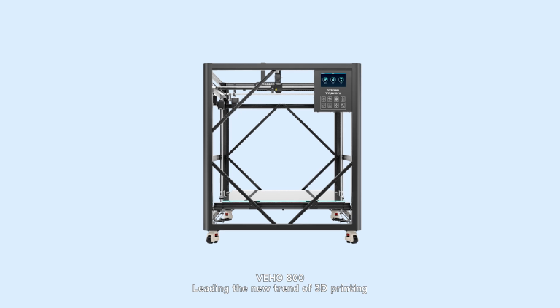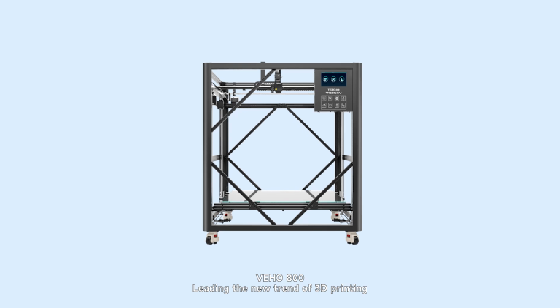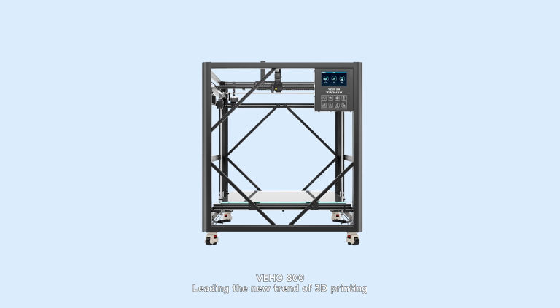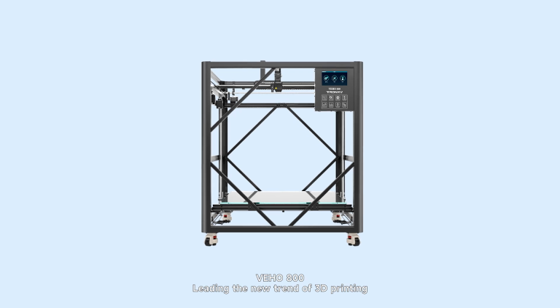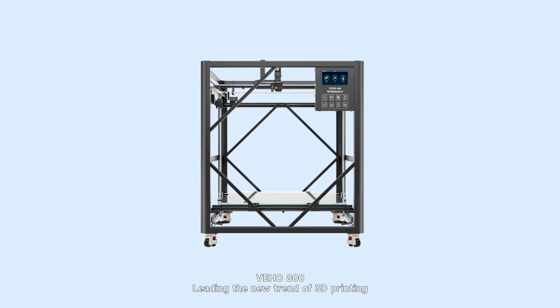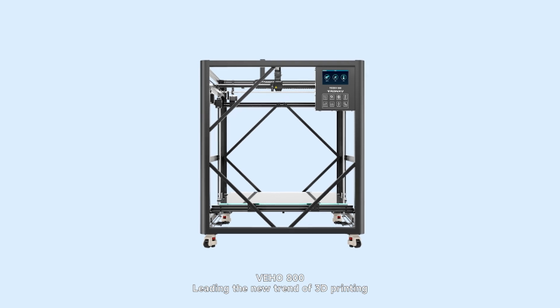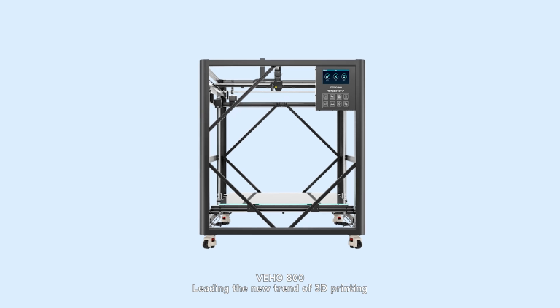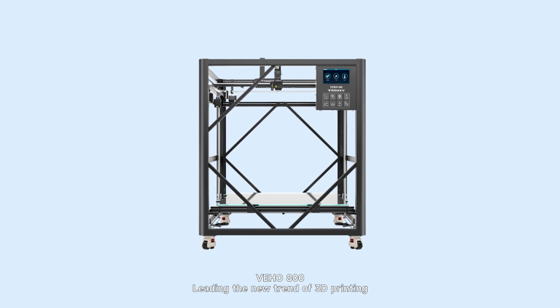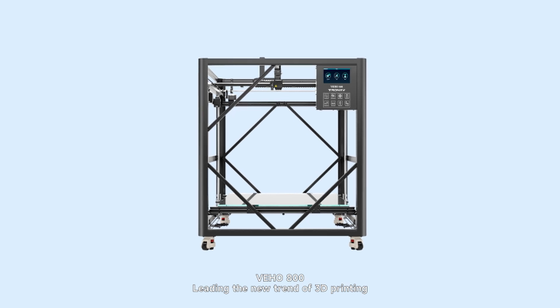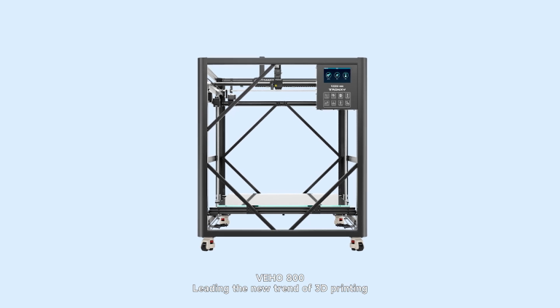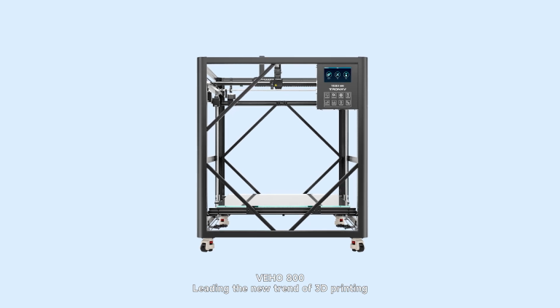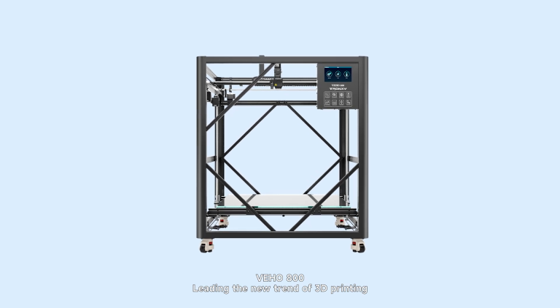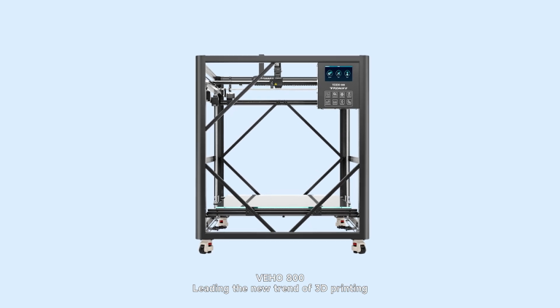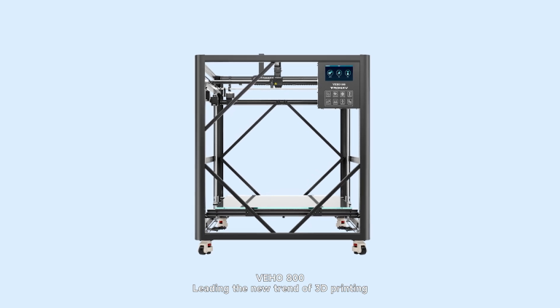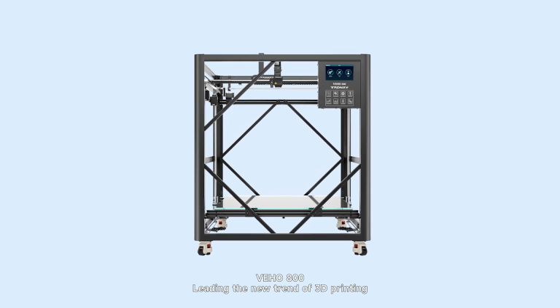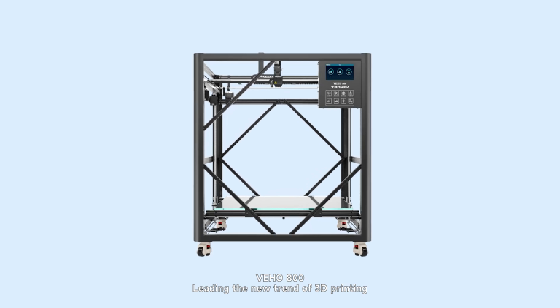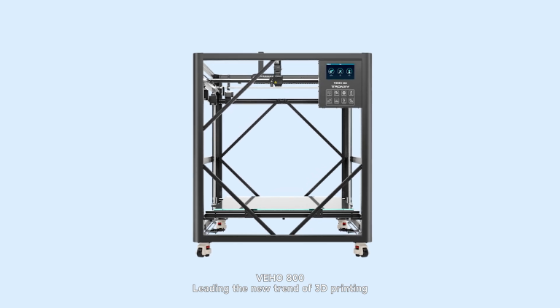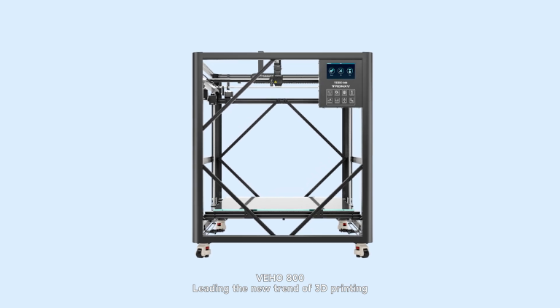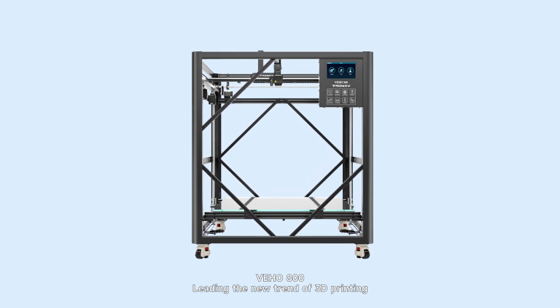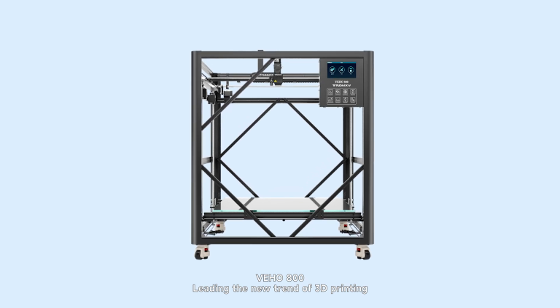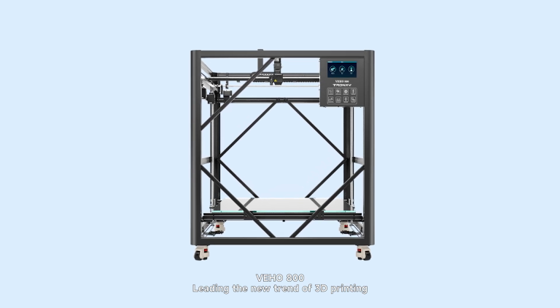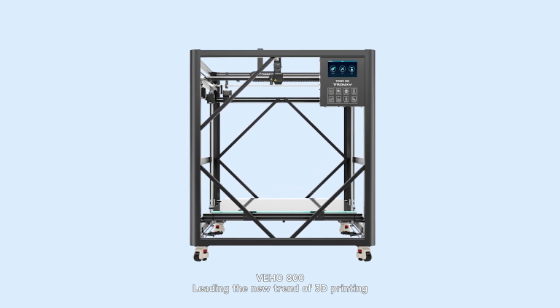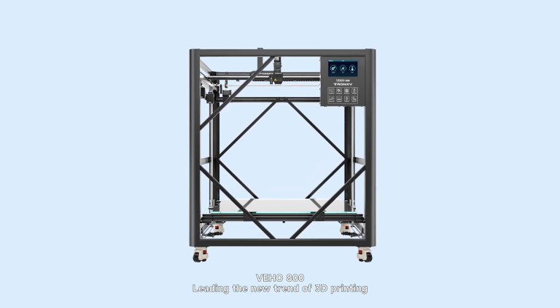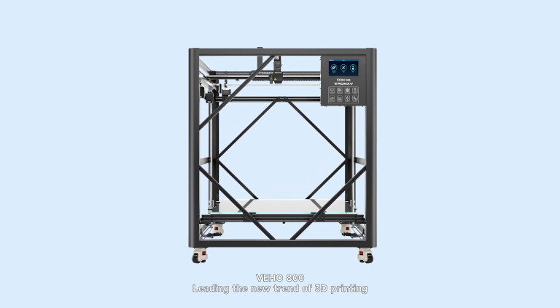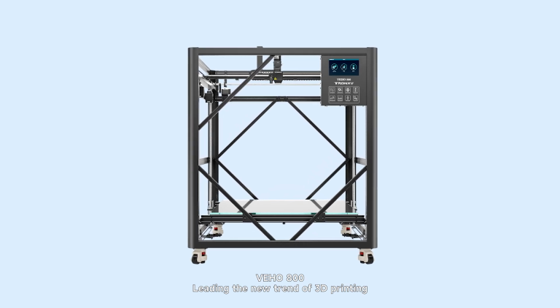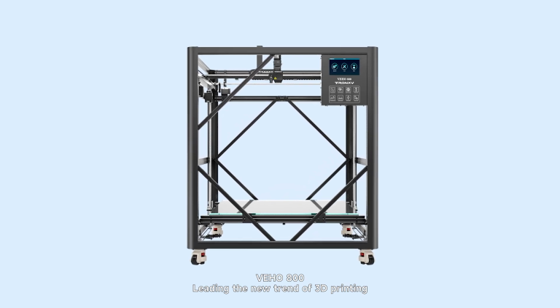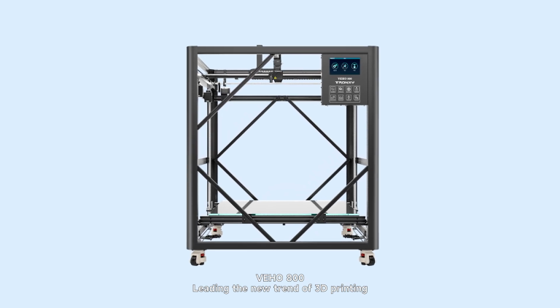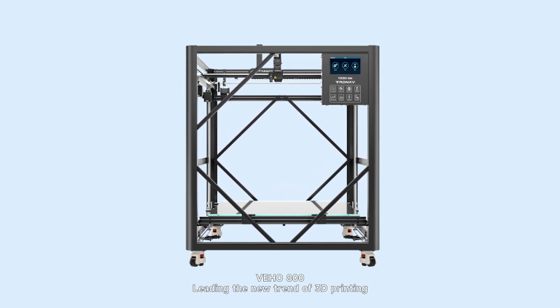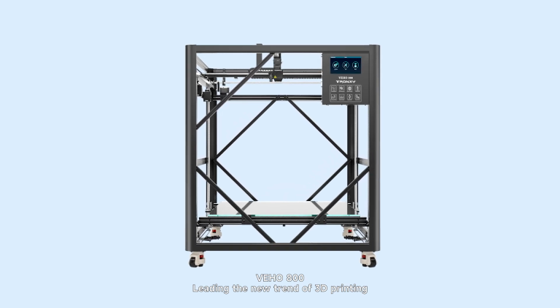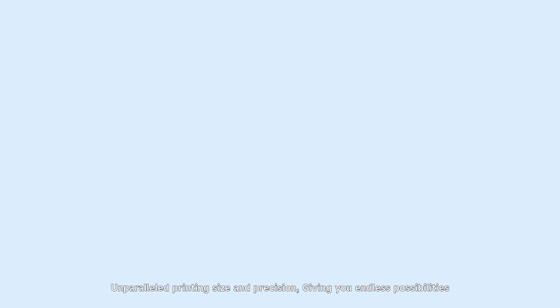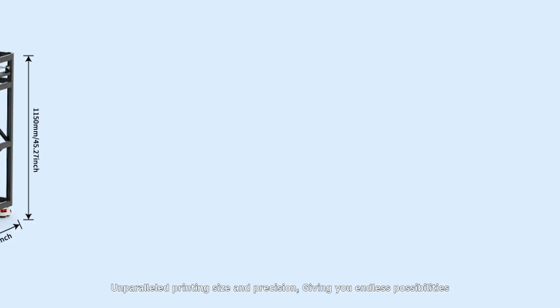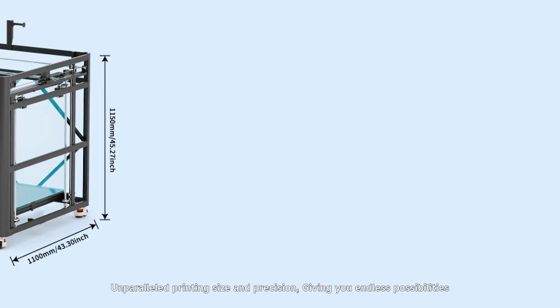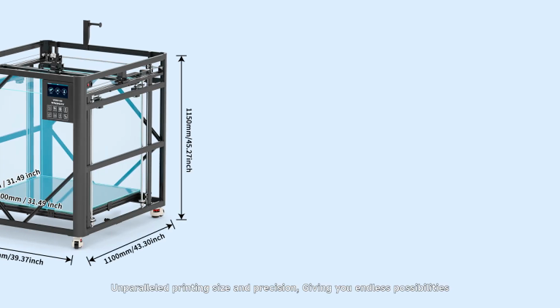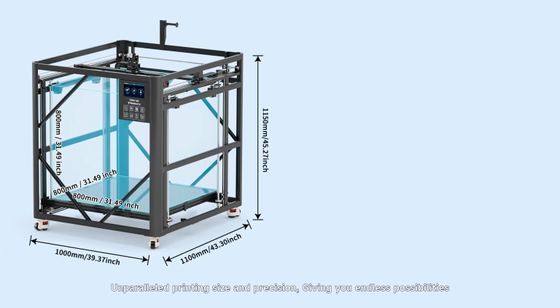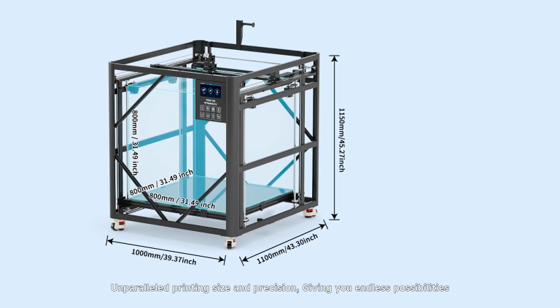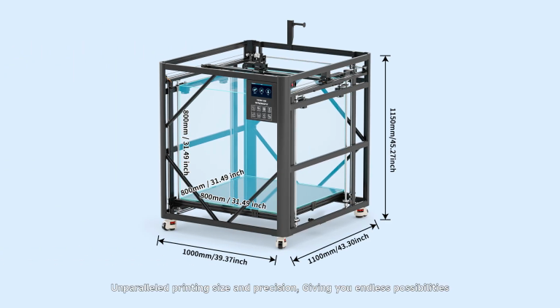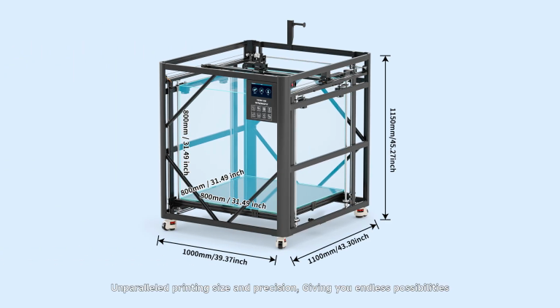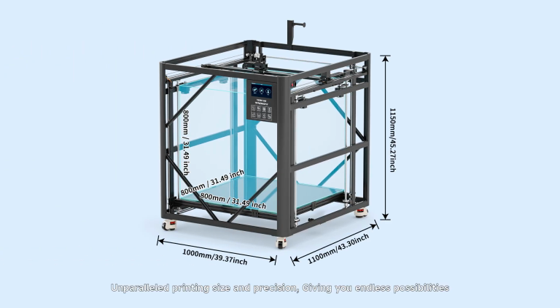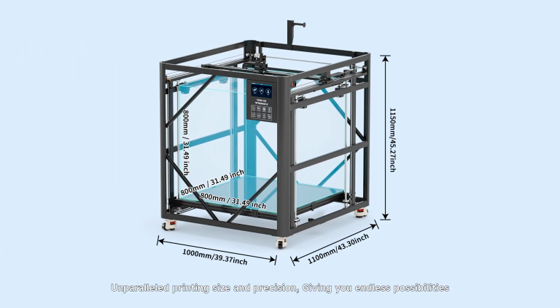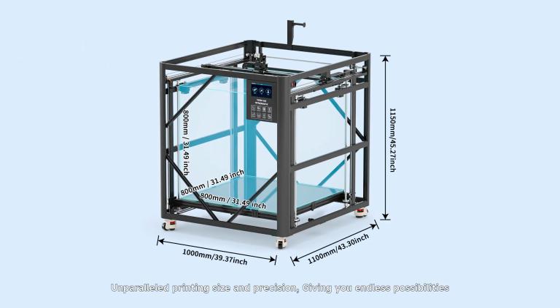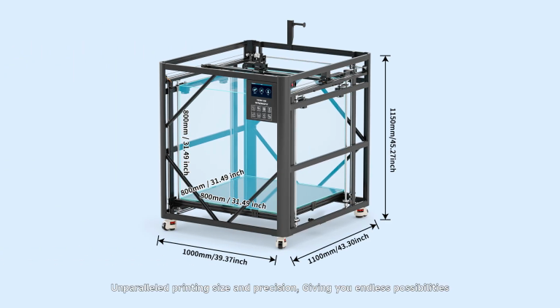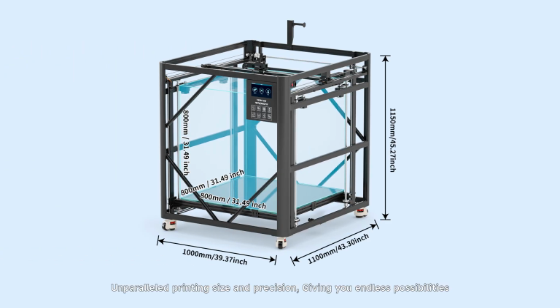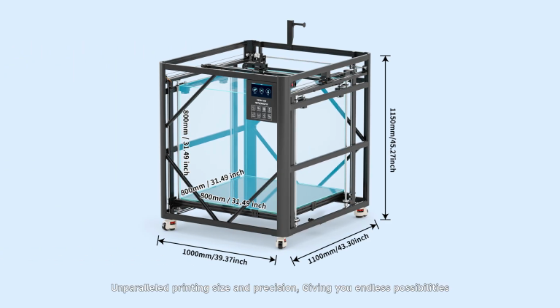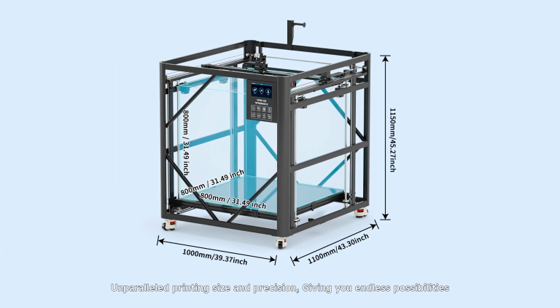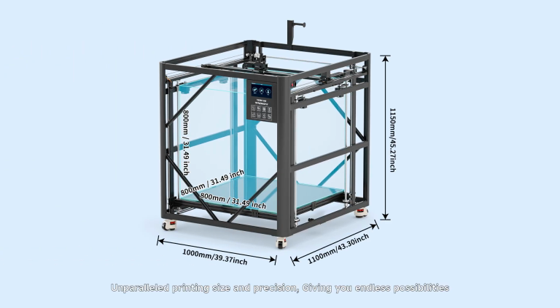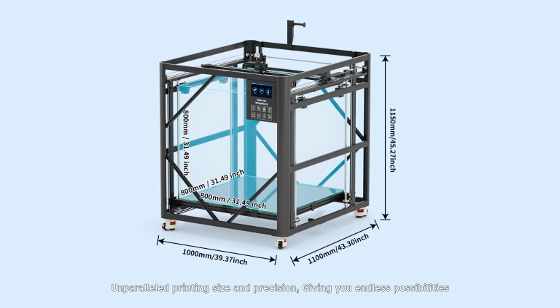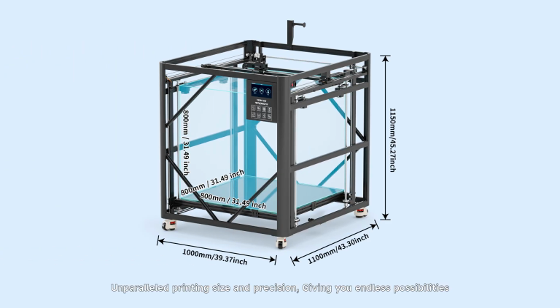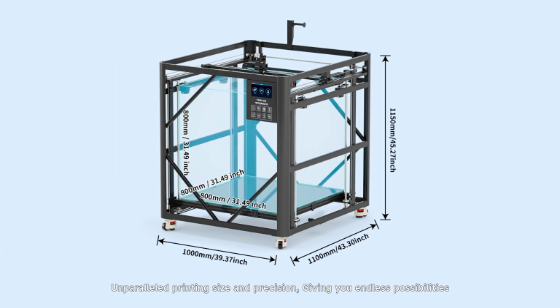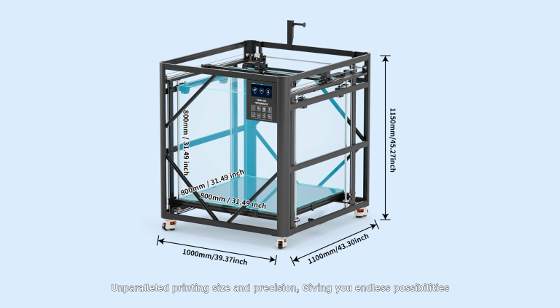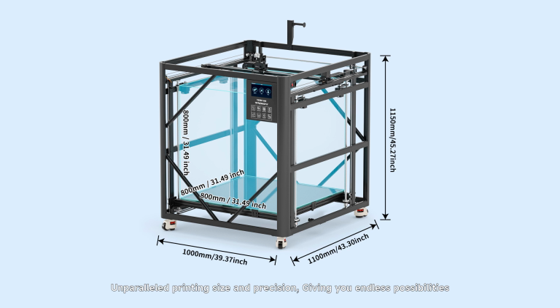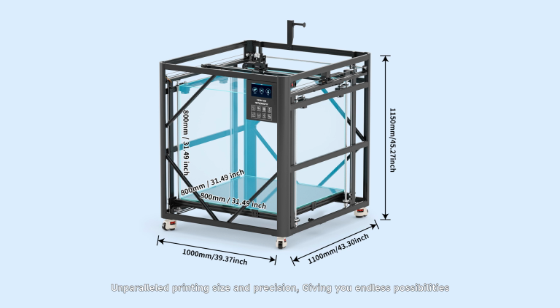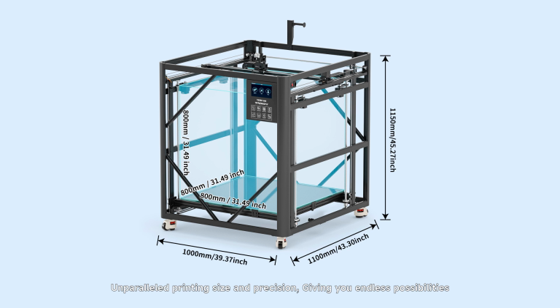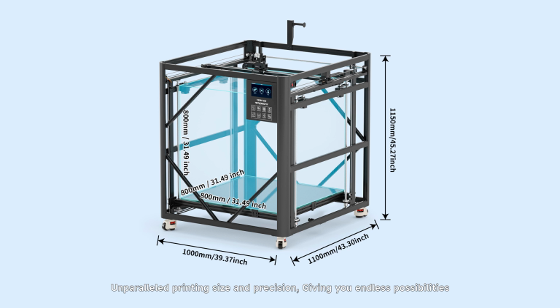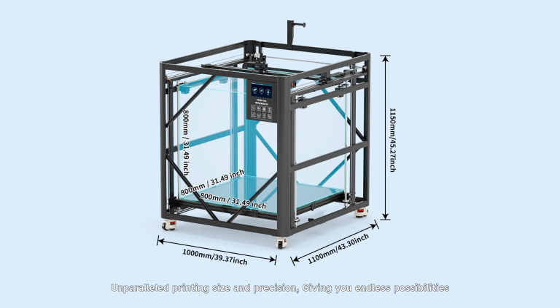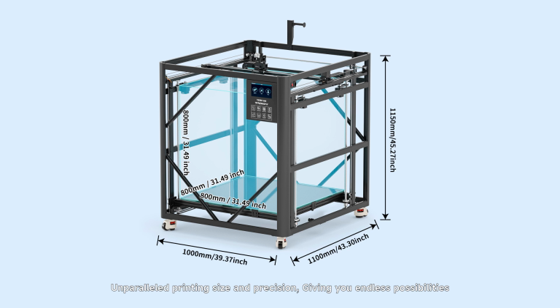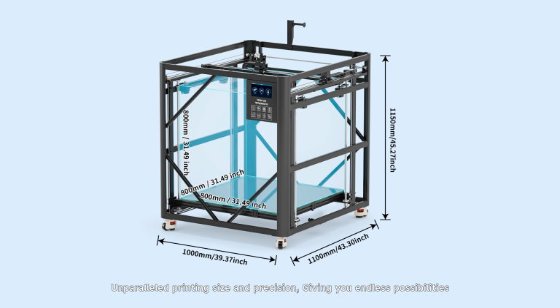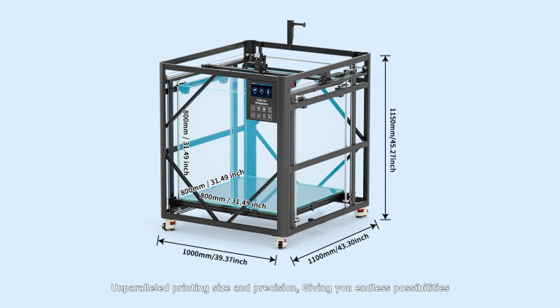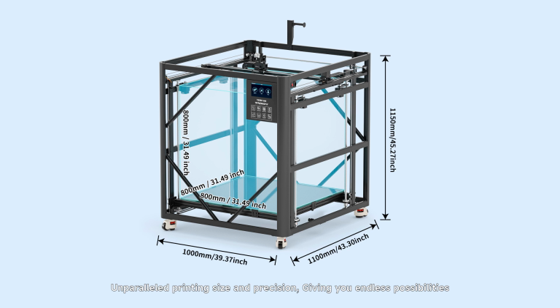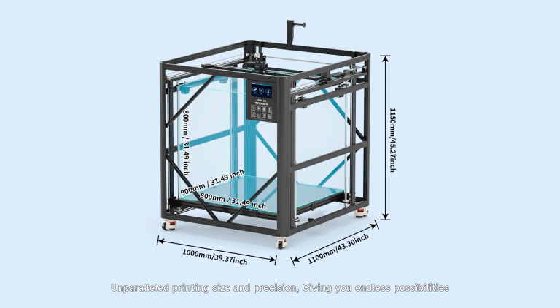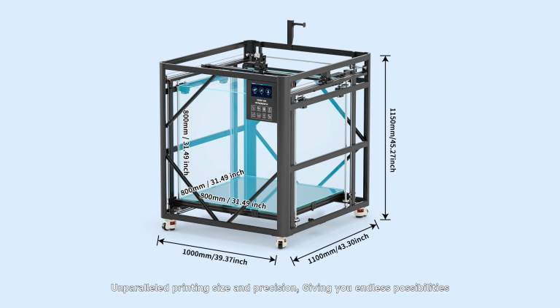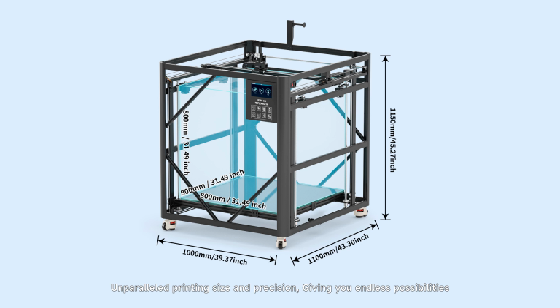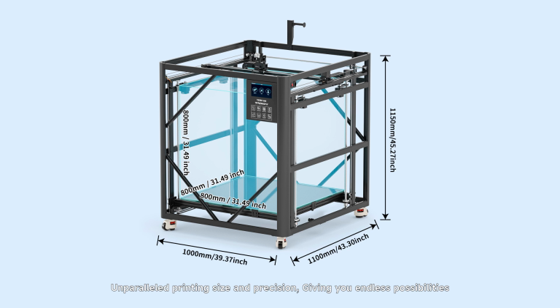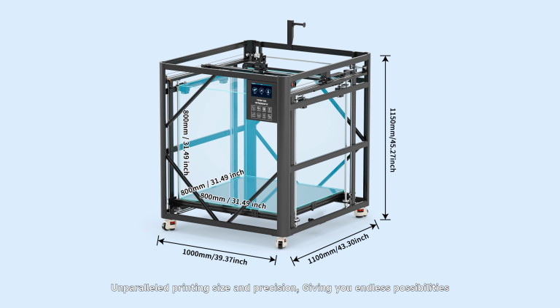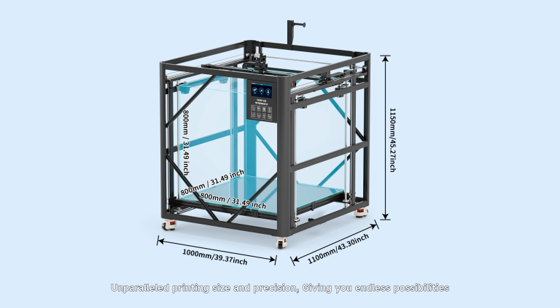Deho 800, leading the new trend of 3D printing. Unparalleled printing size and precision, giving you endless possibilities.